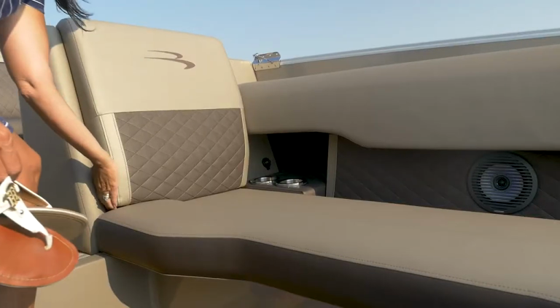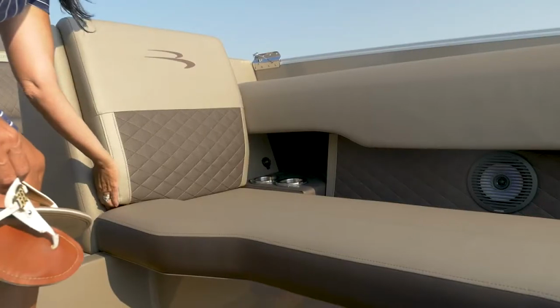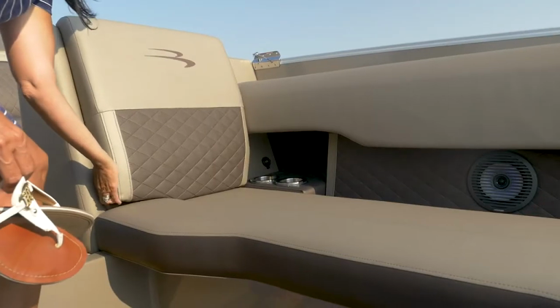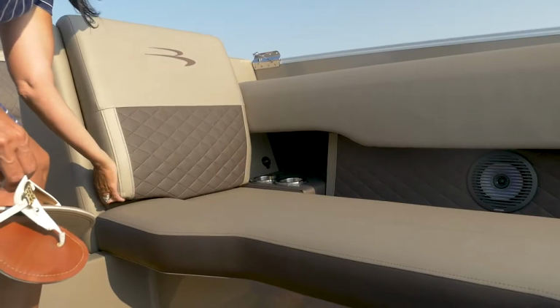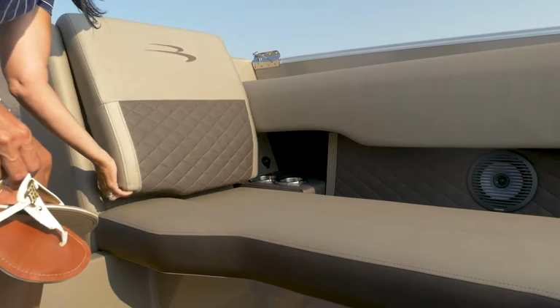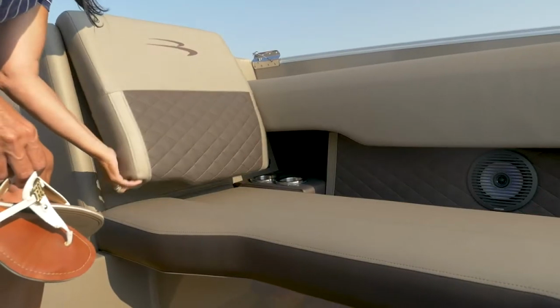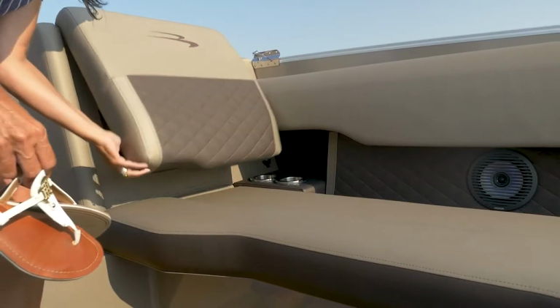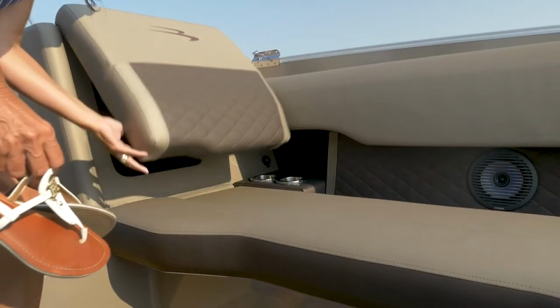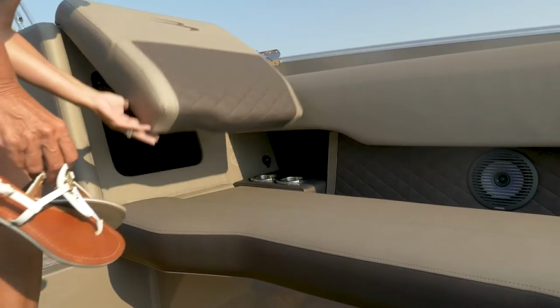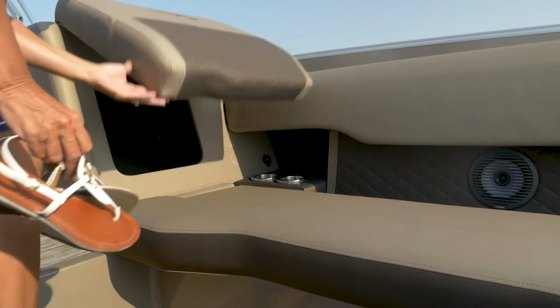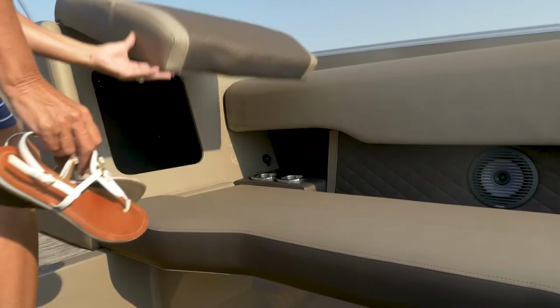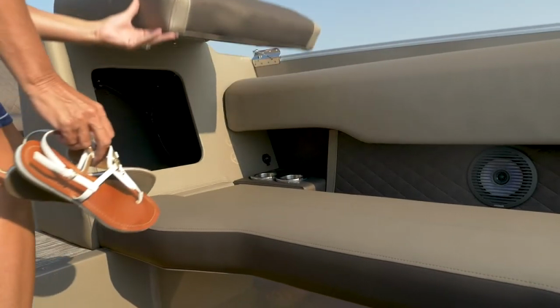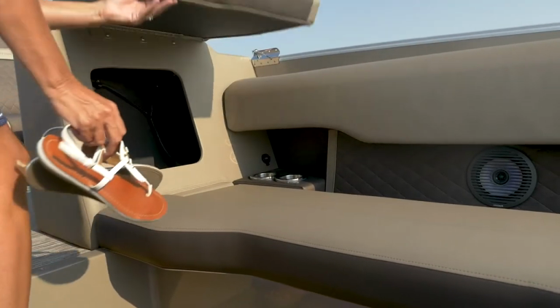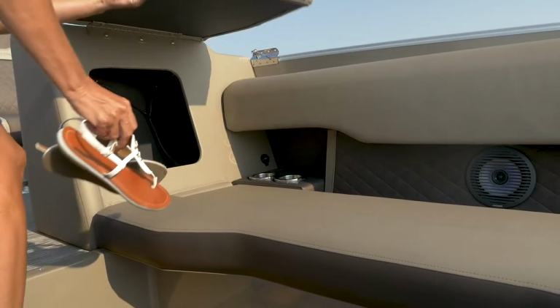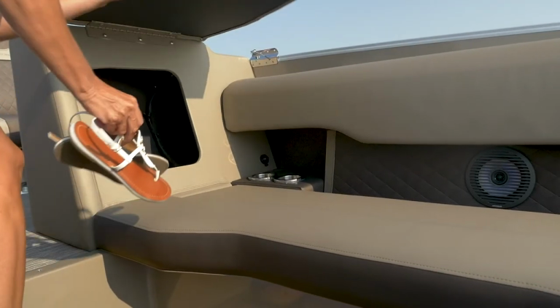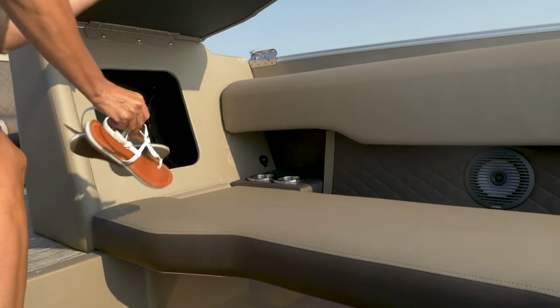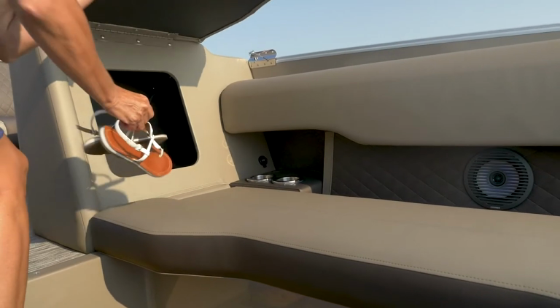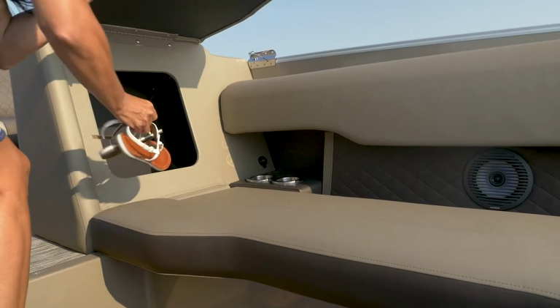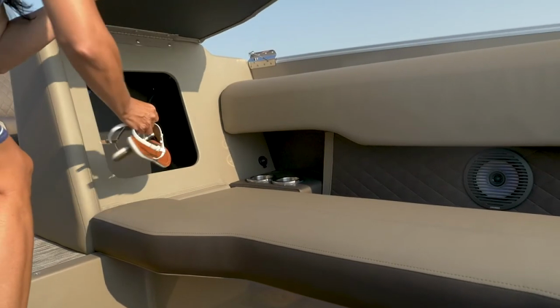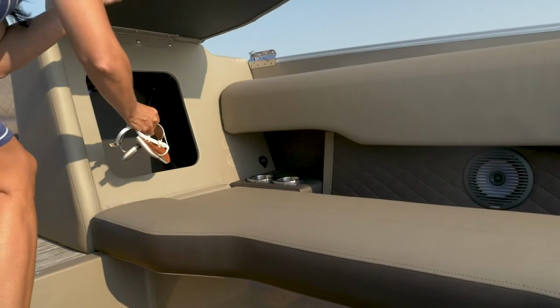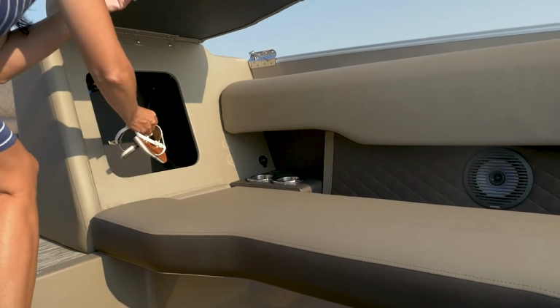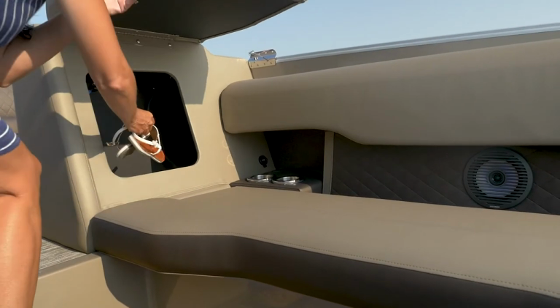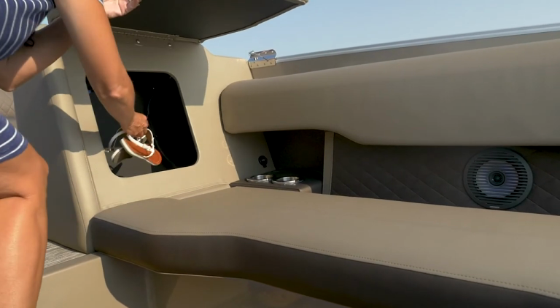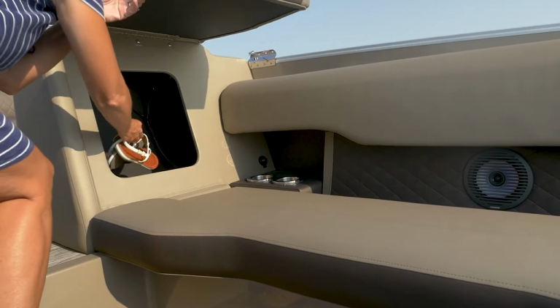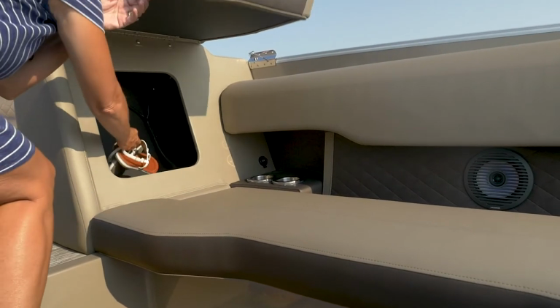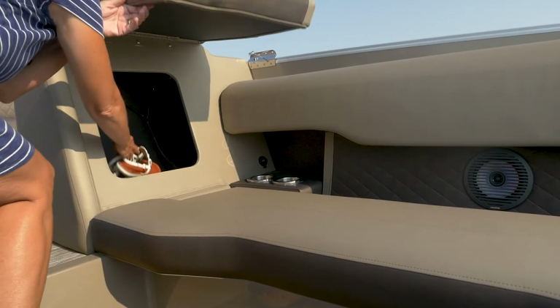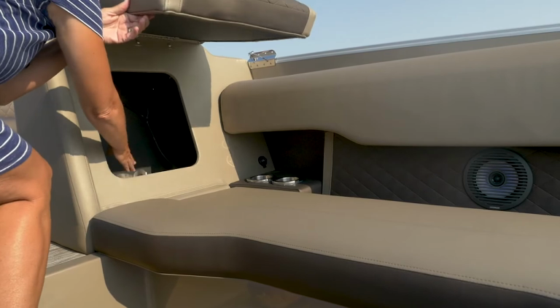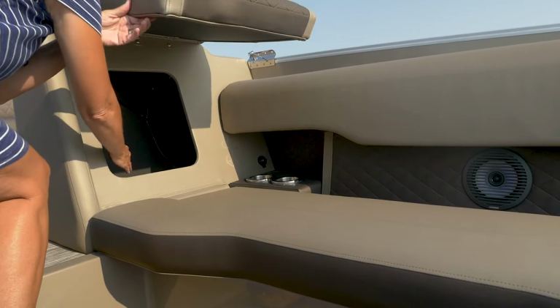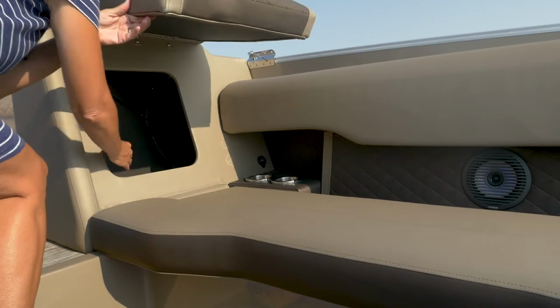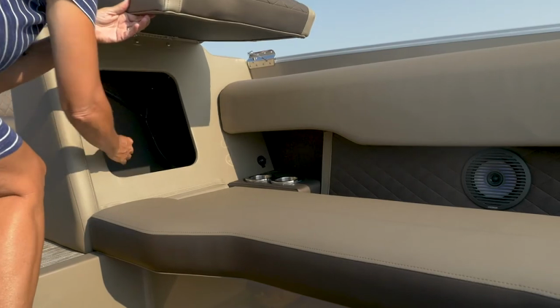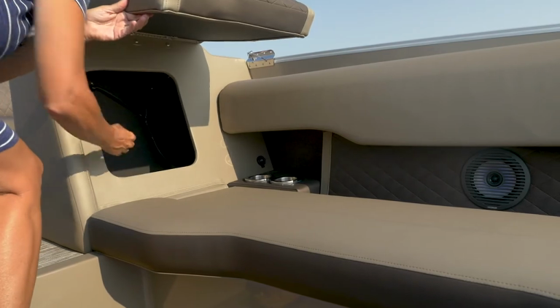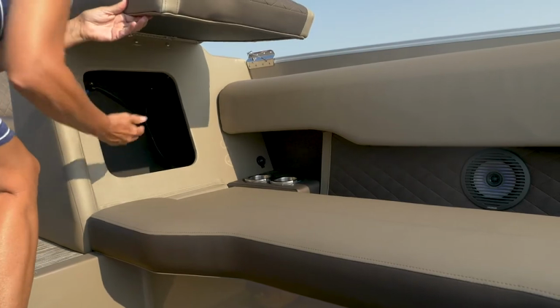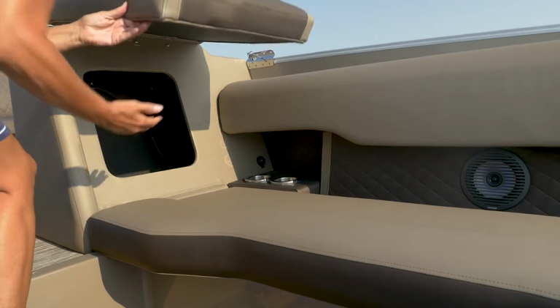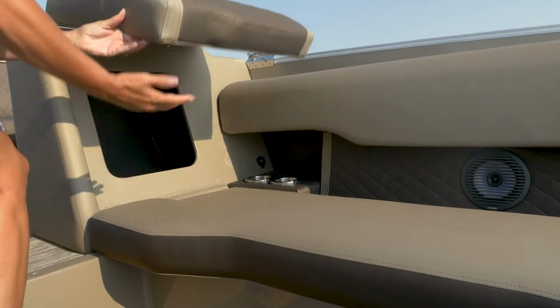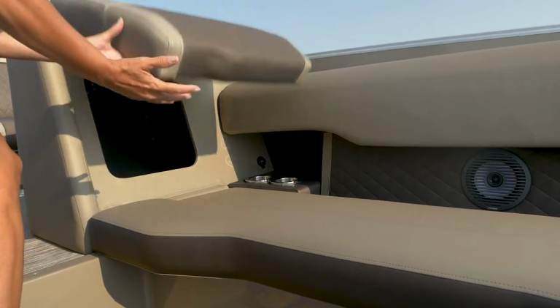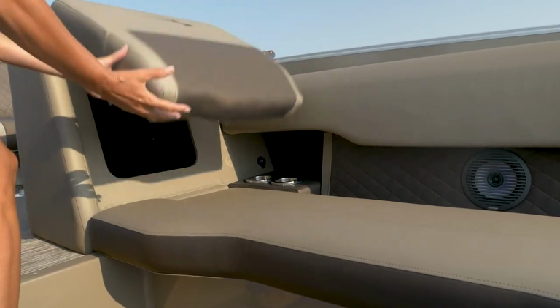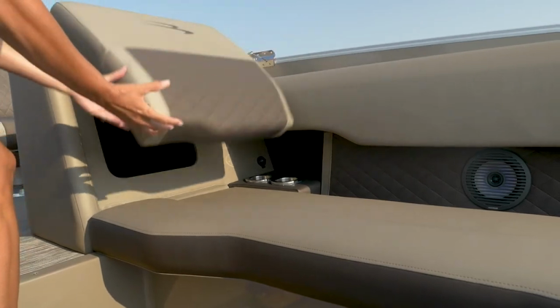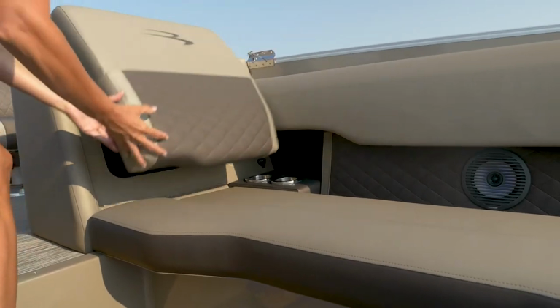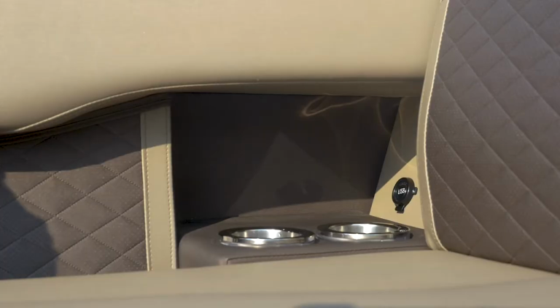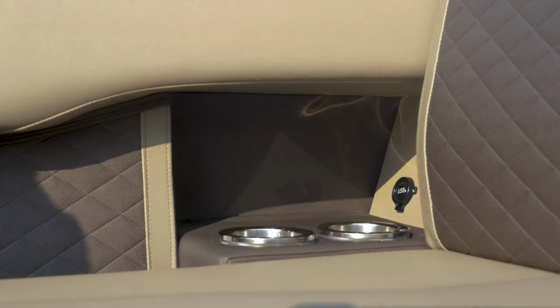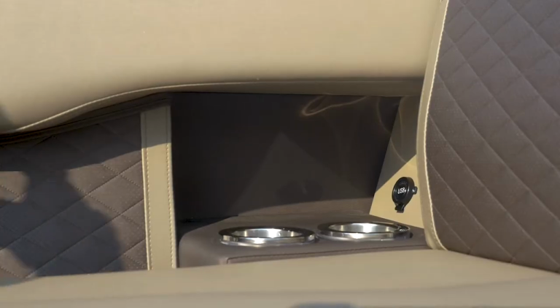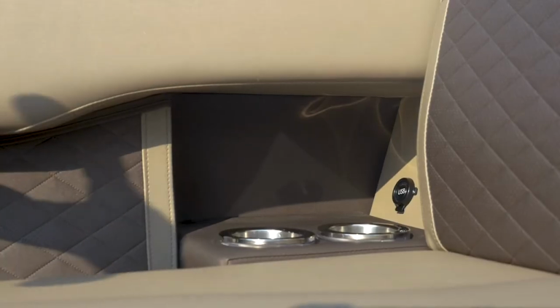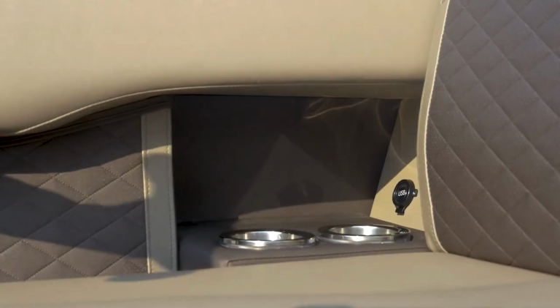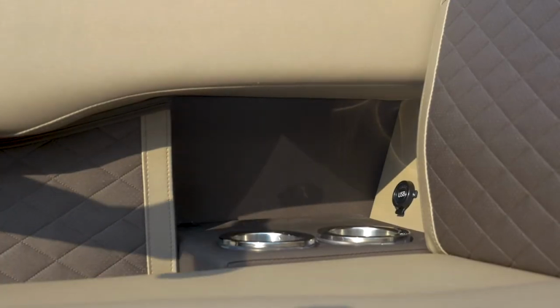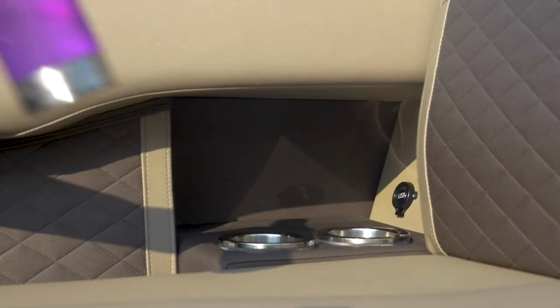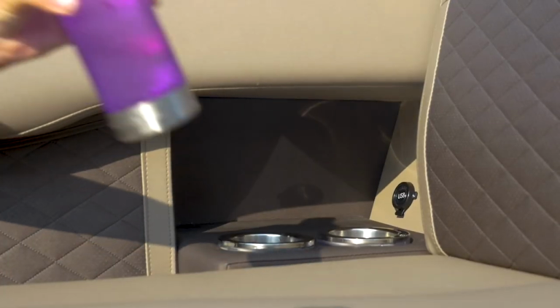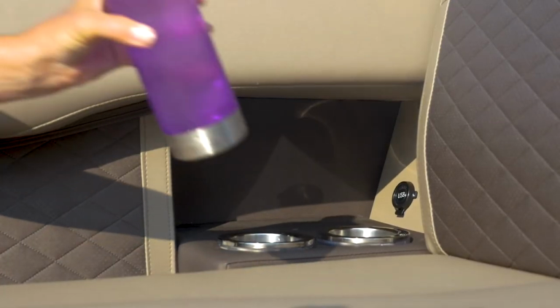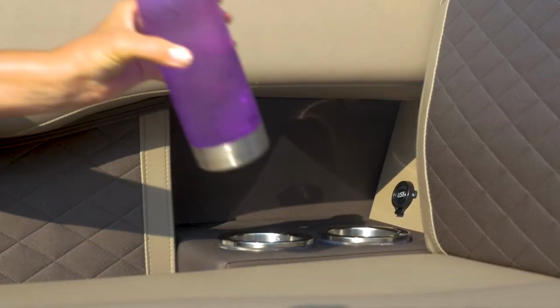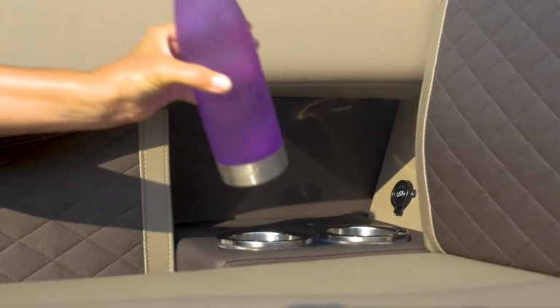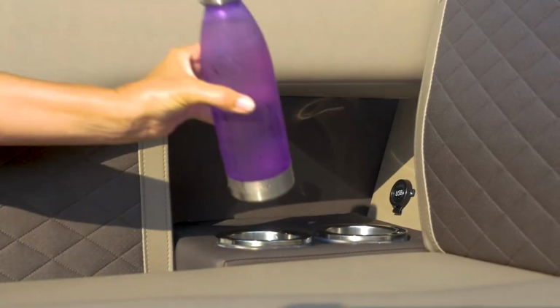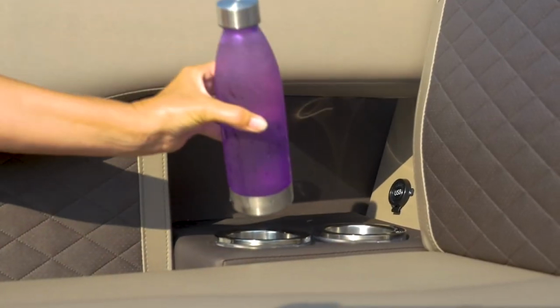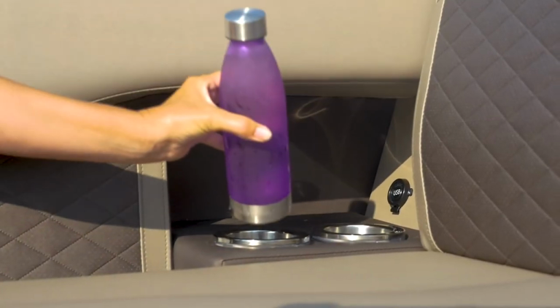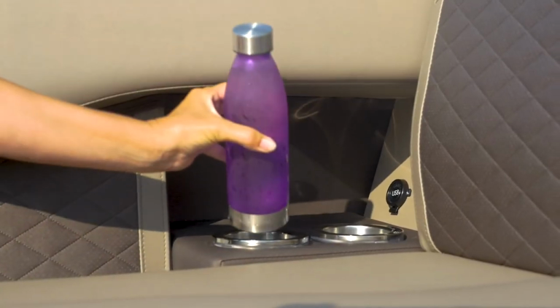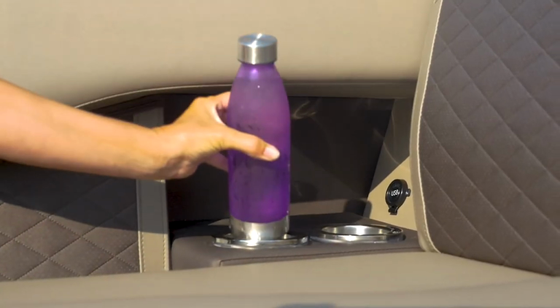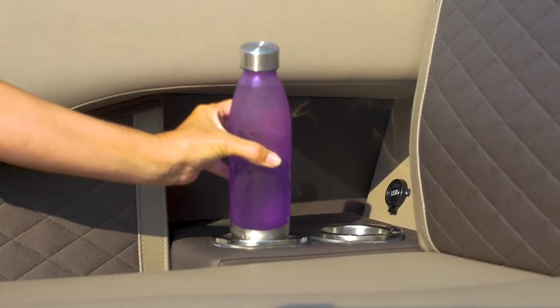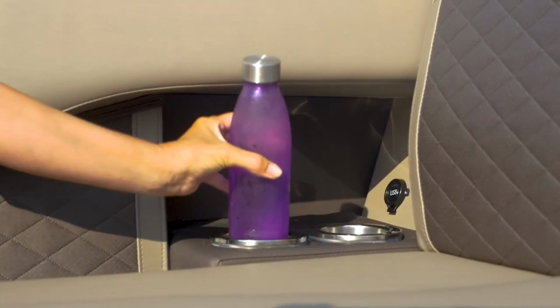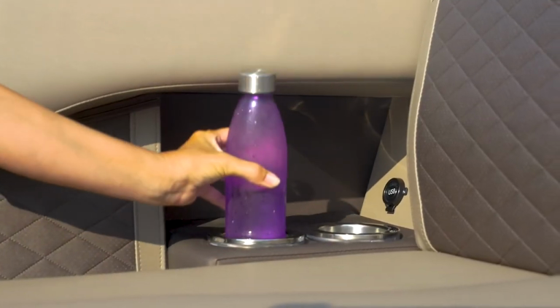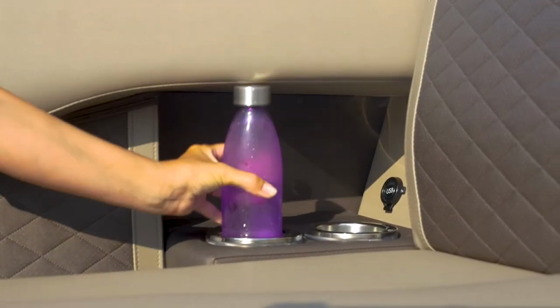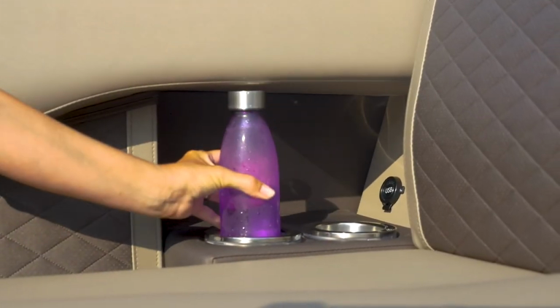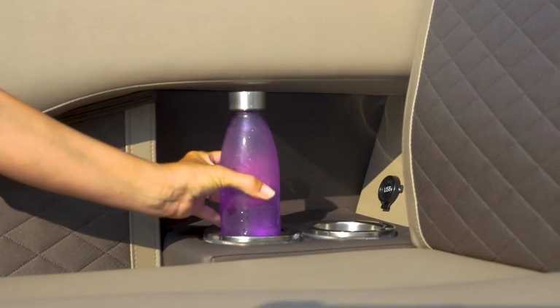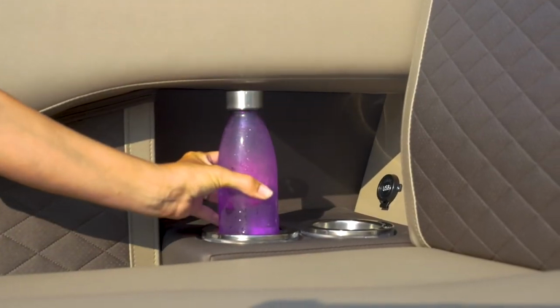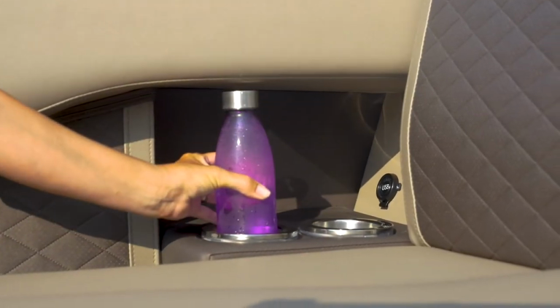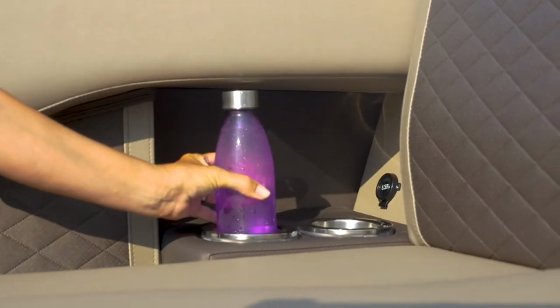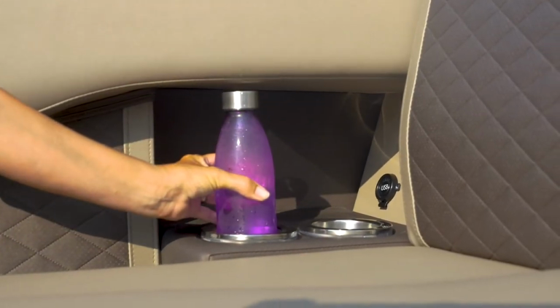You'll also find two of the latest USB and USB-C high-speed charging stations in the U-lounge deep lumbar storage pockets.